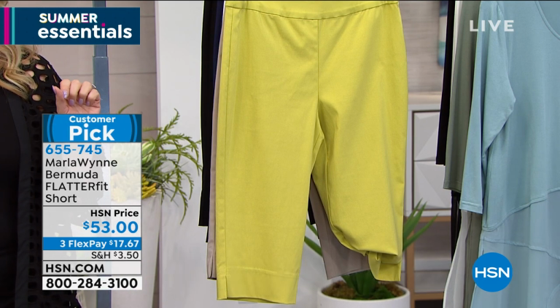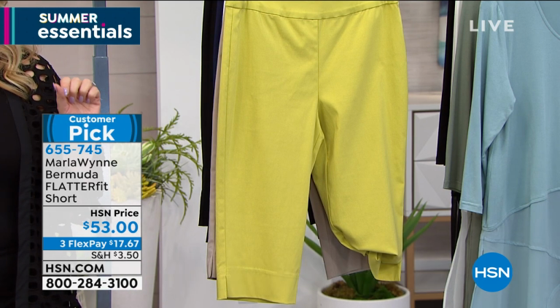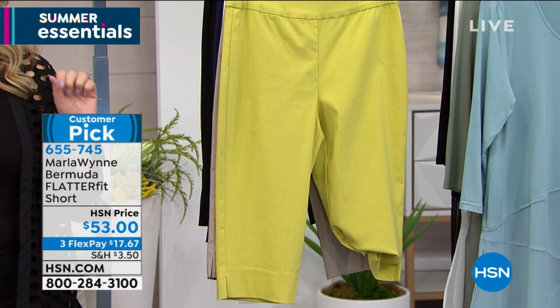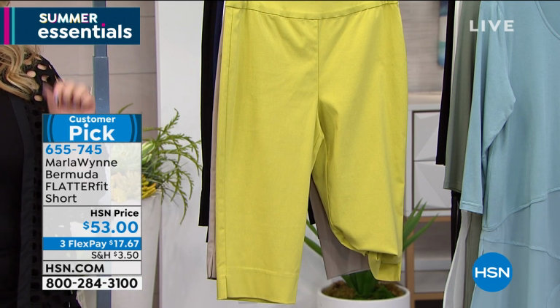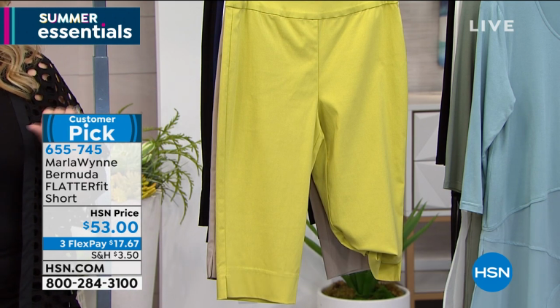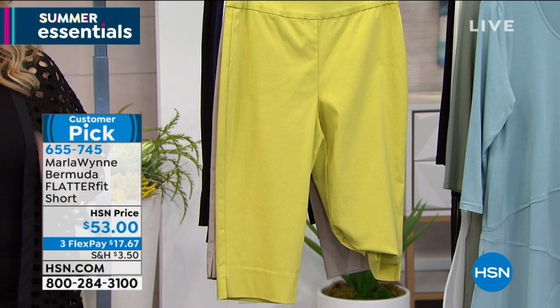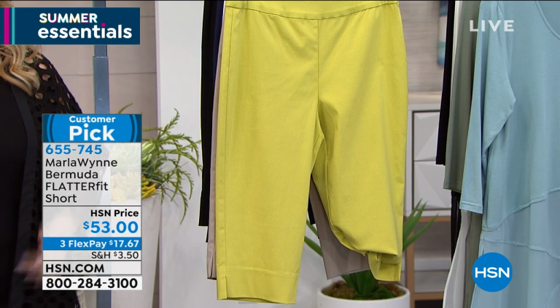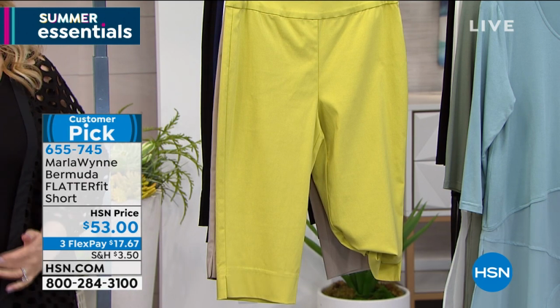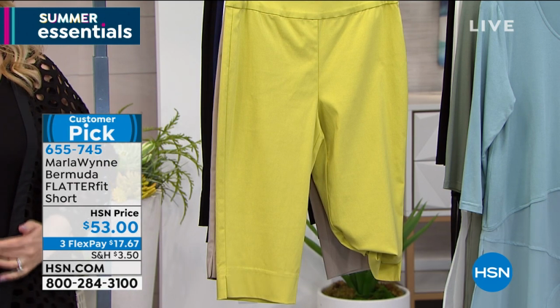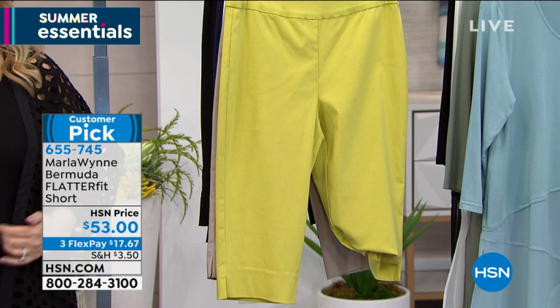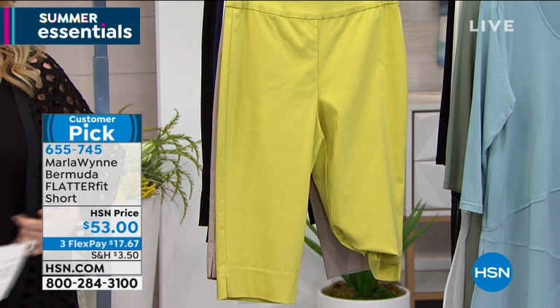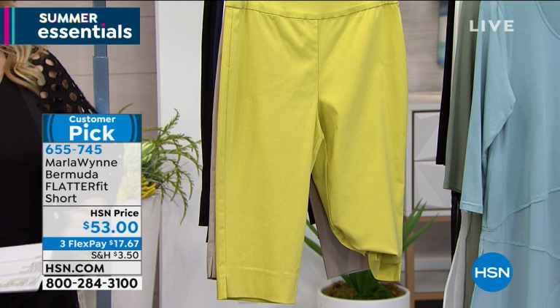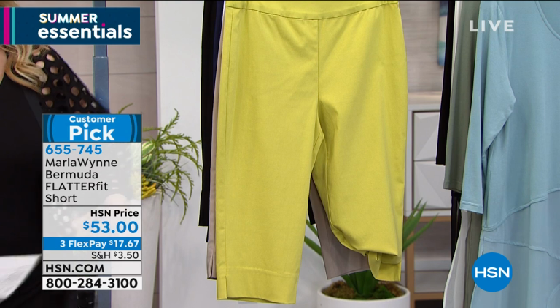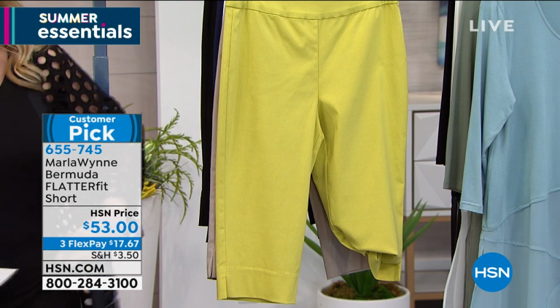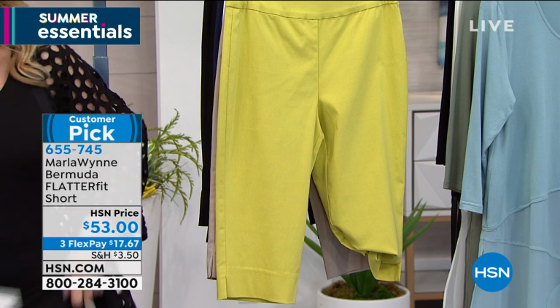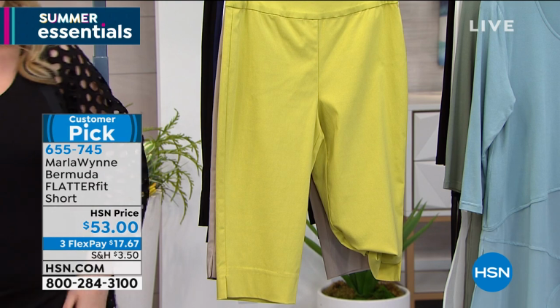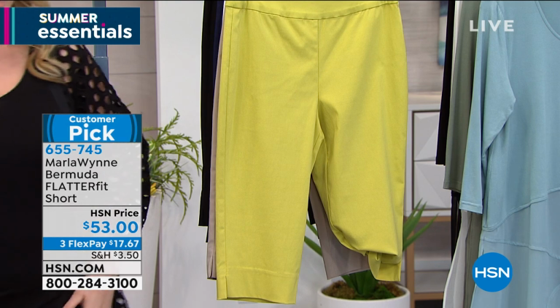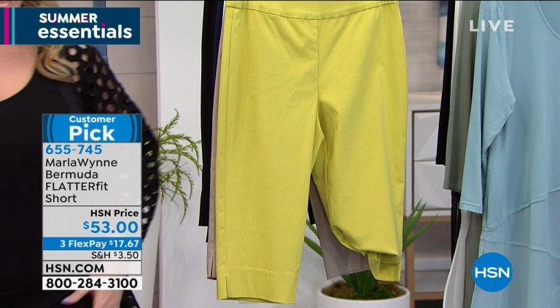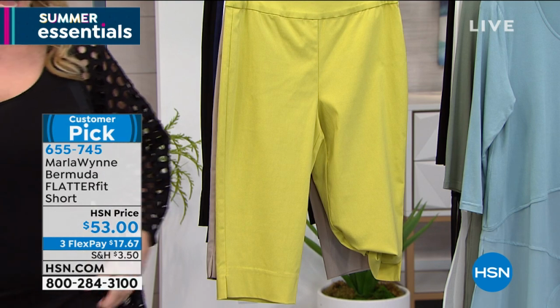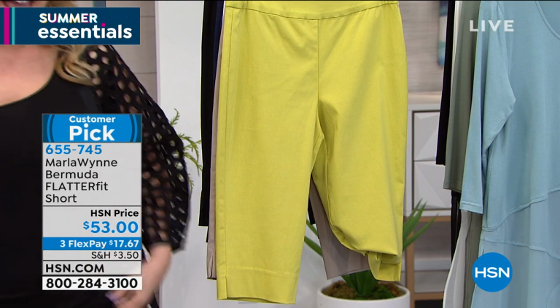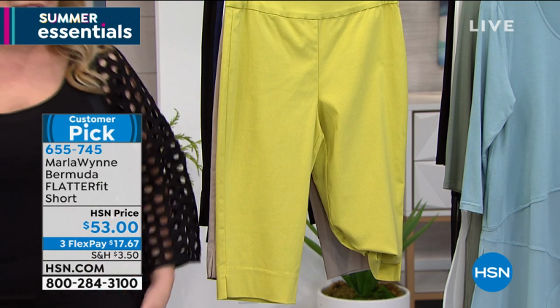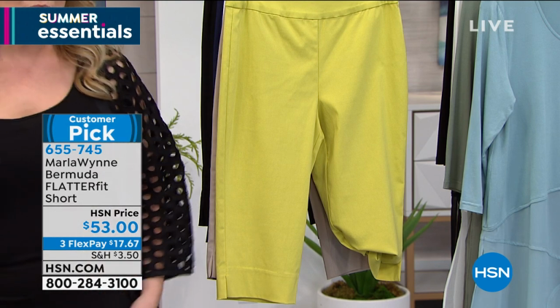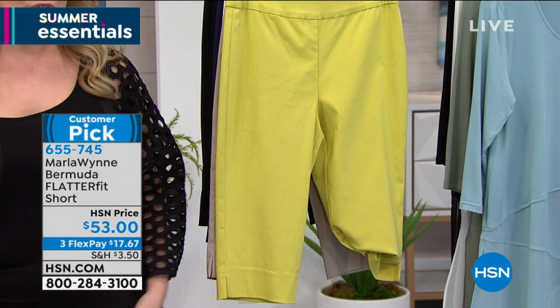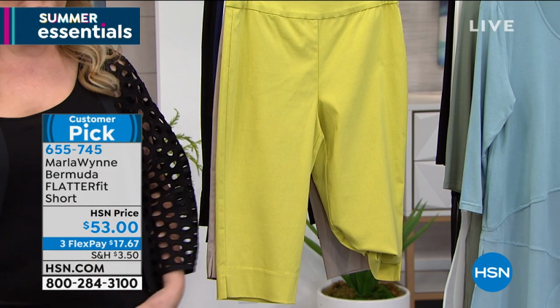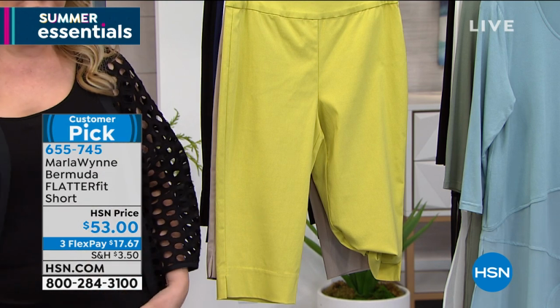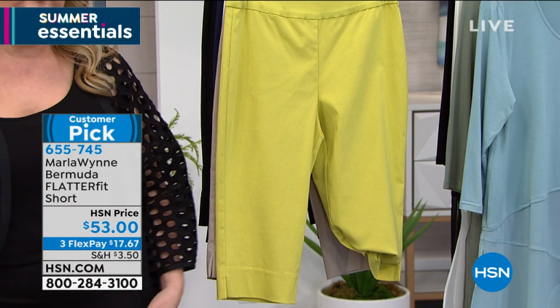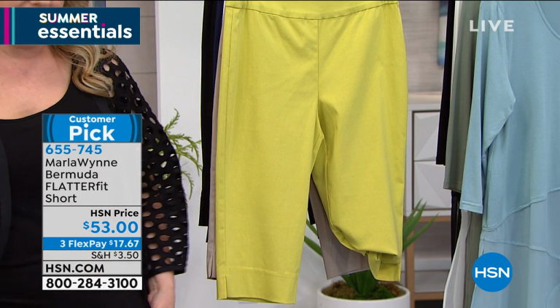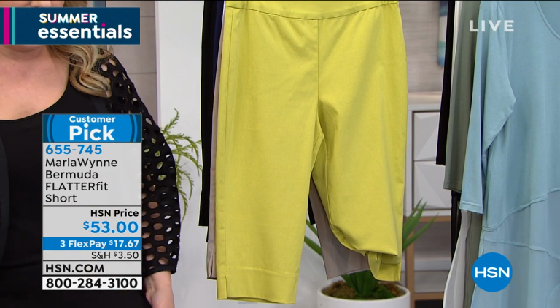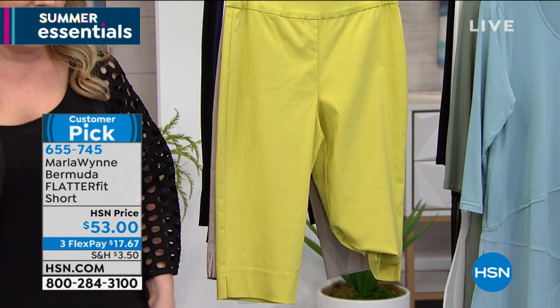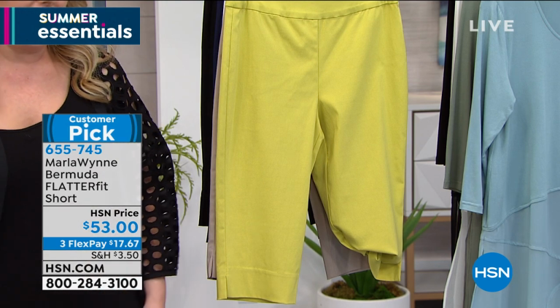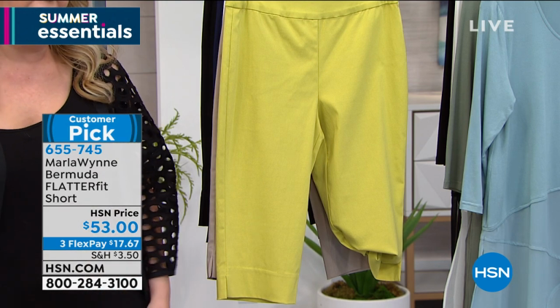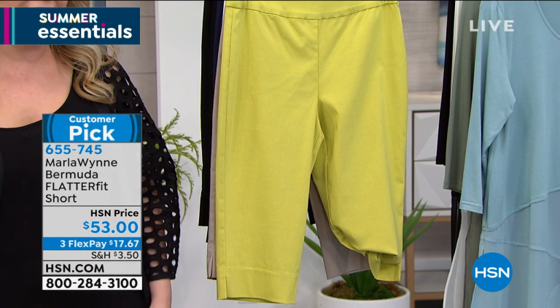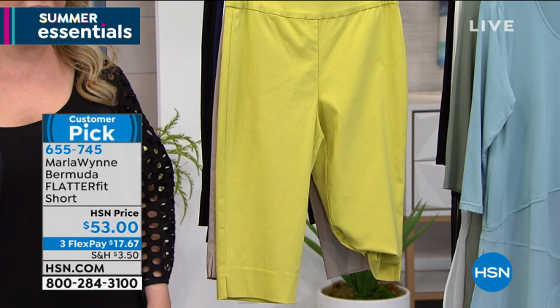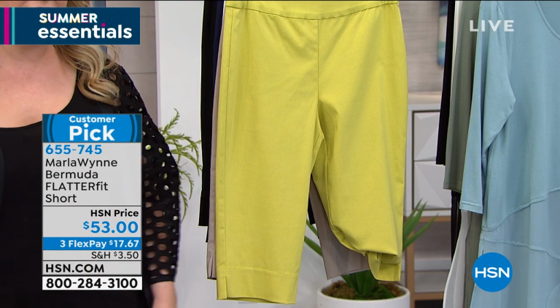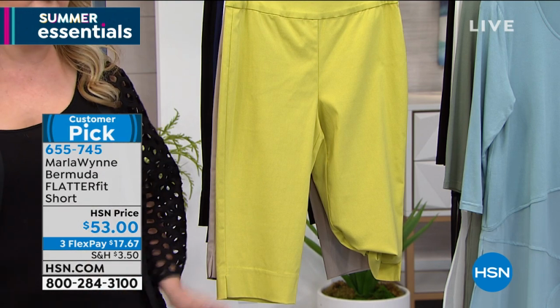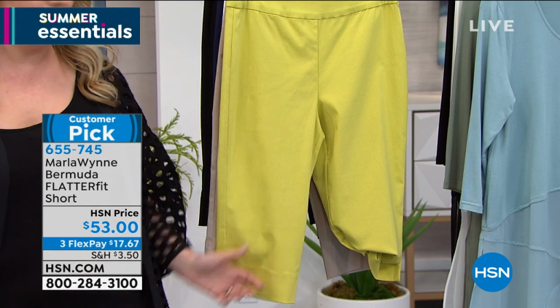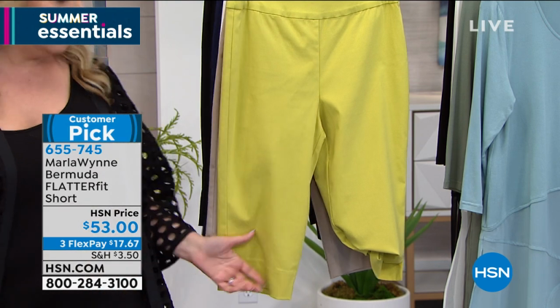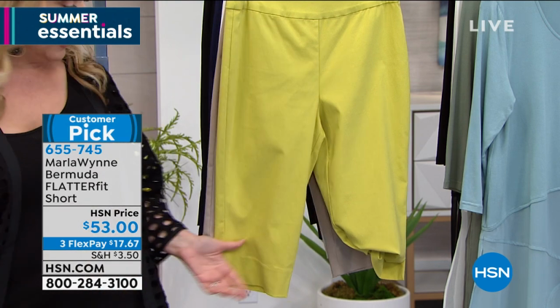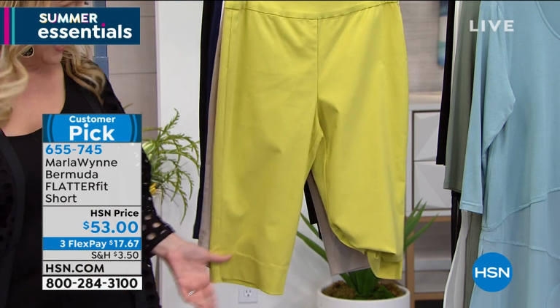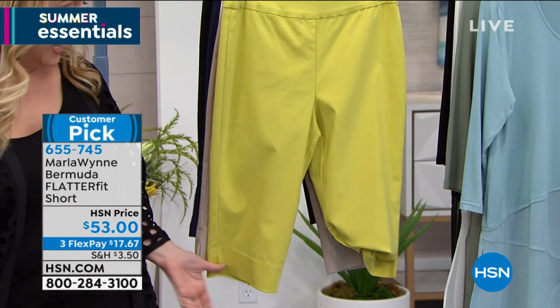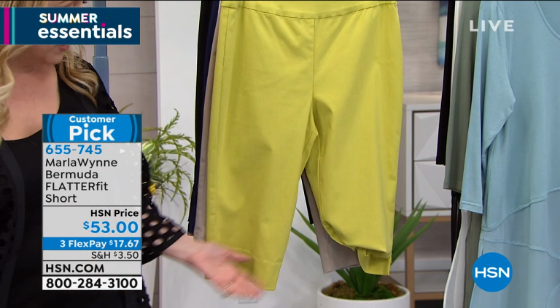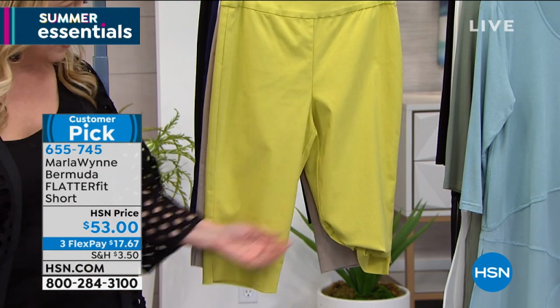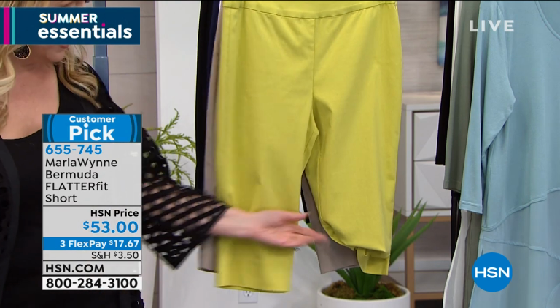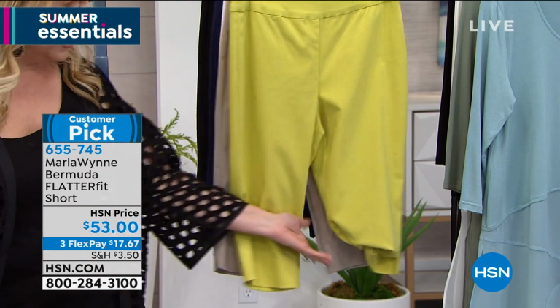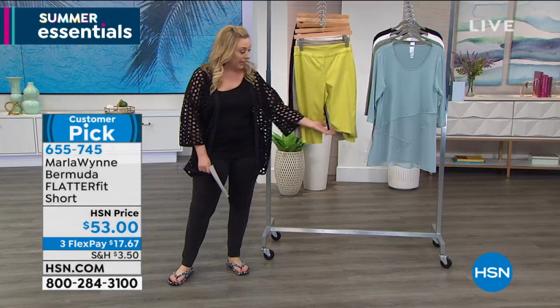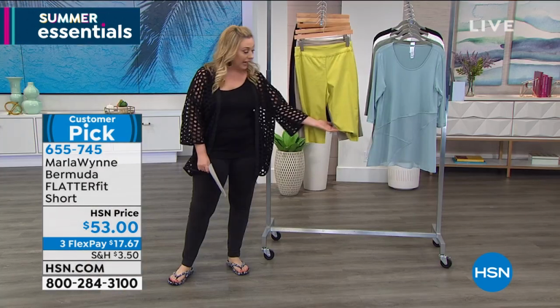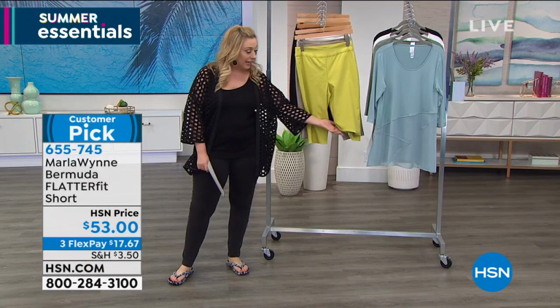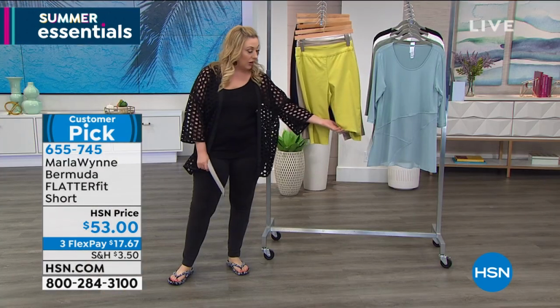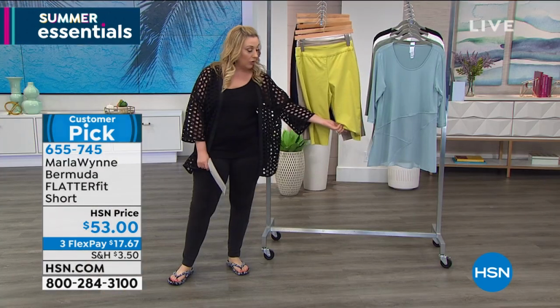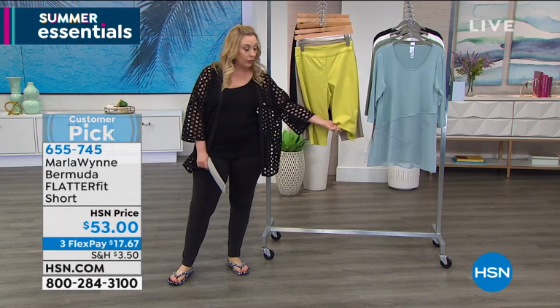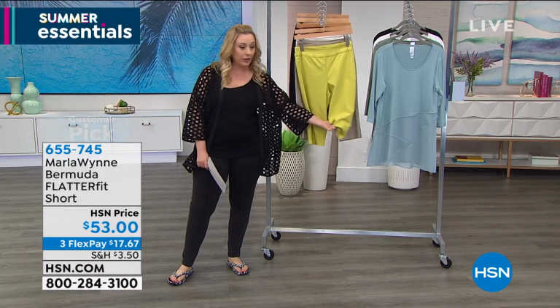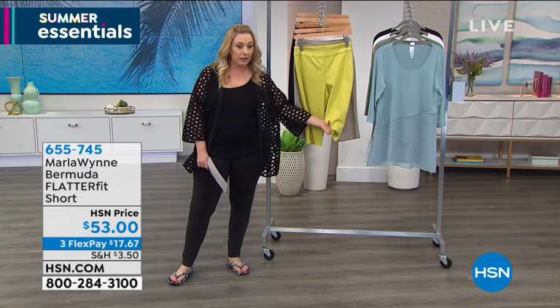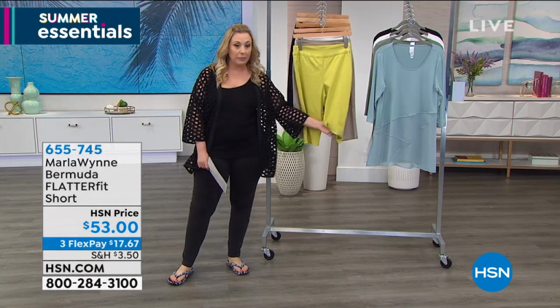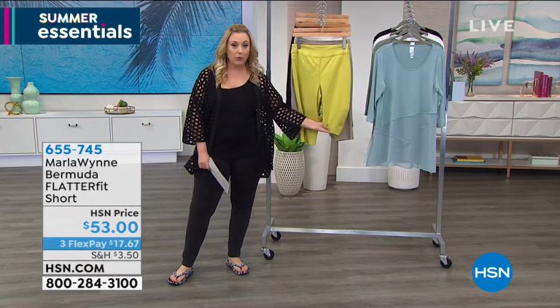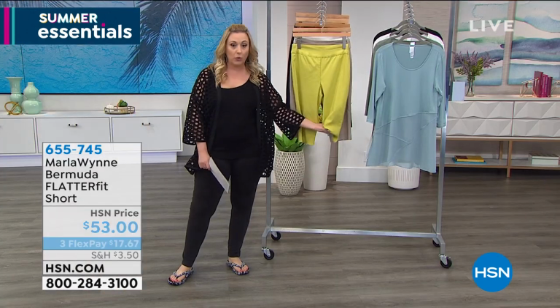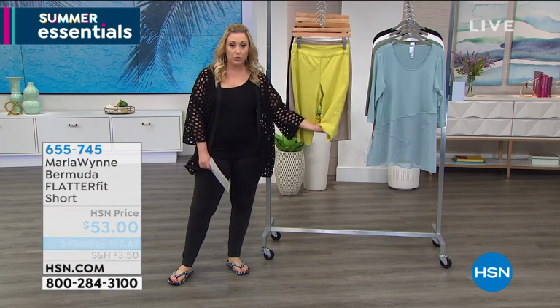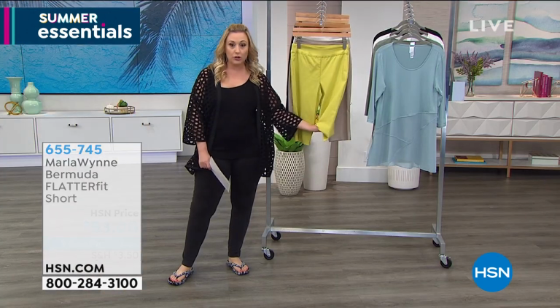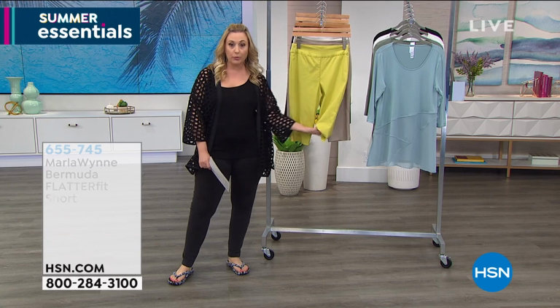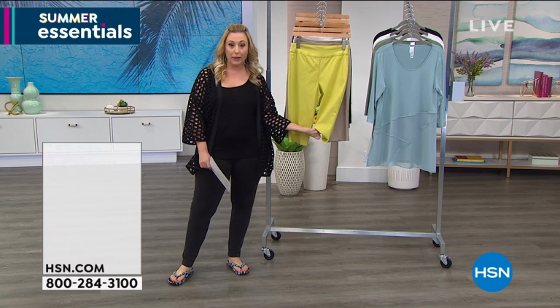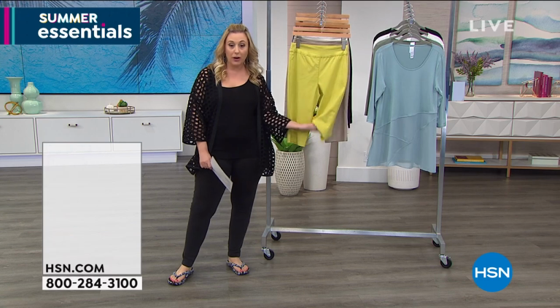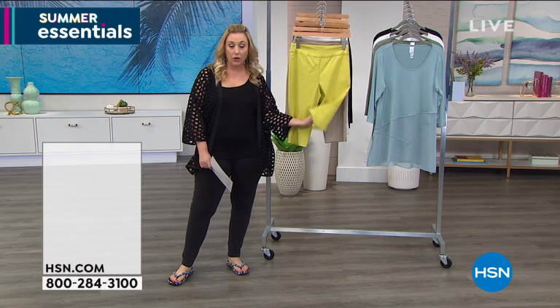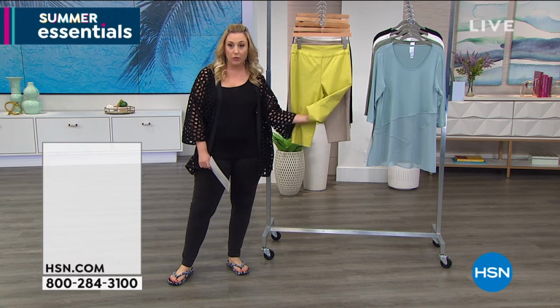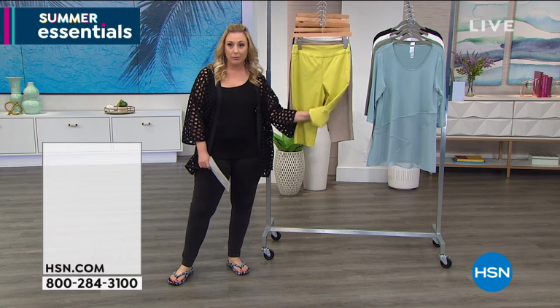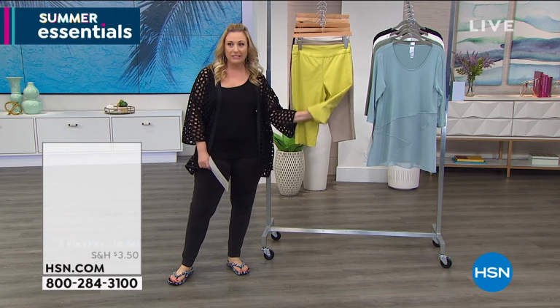I also want to mention the tanks. I am wearing the tank, and I can't tell you how many I own in my wardrobe at home.